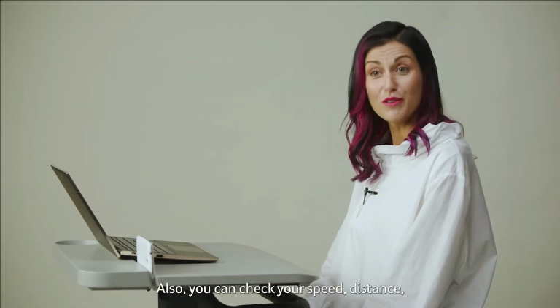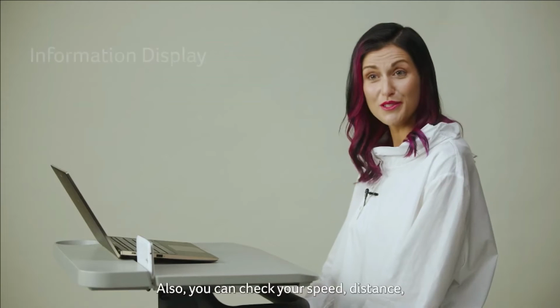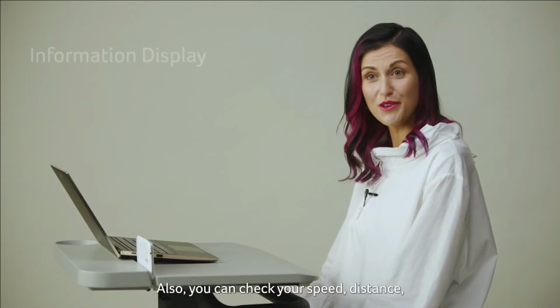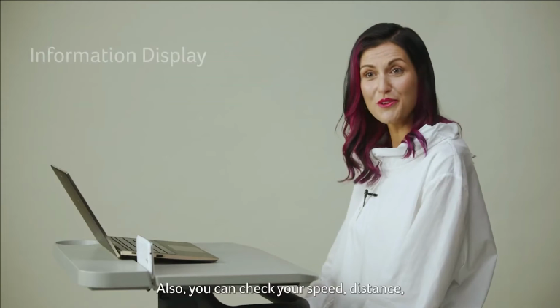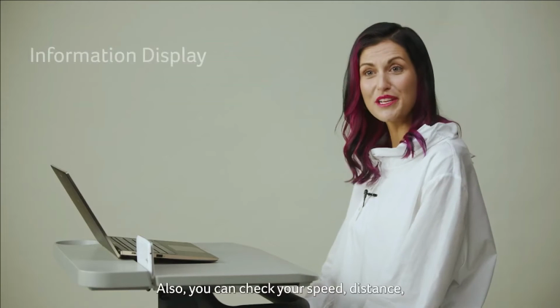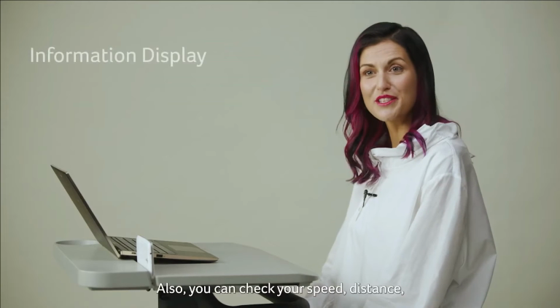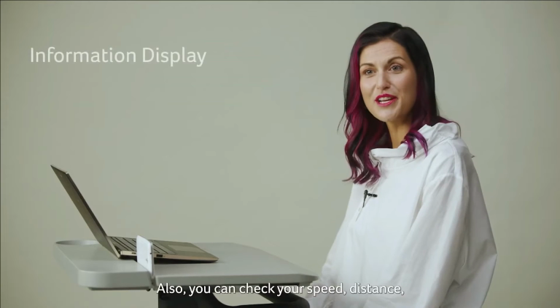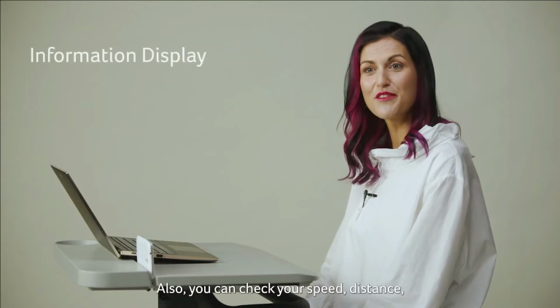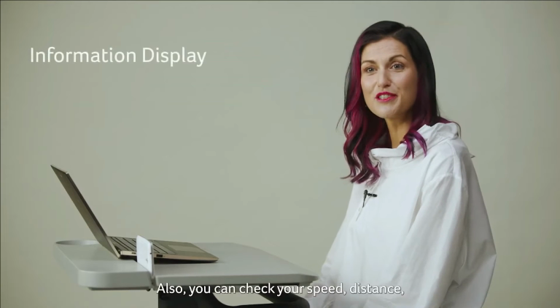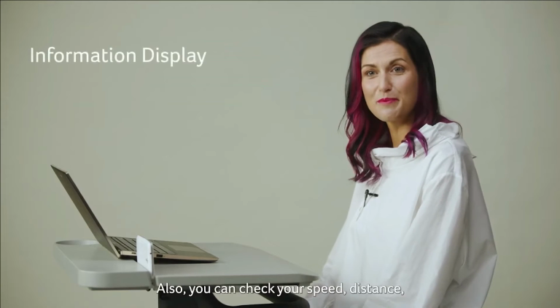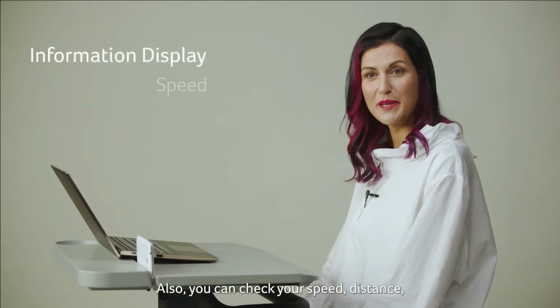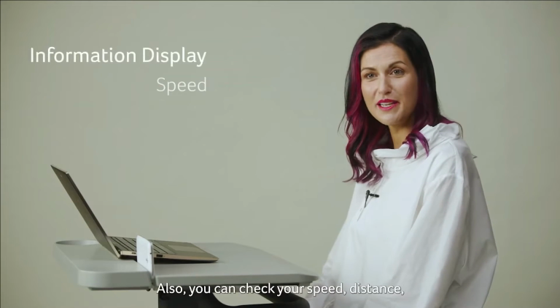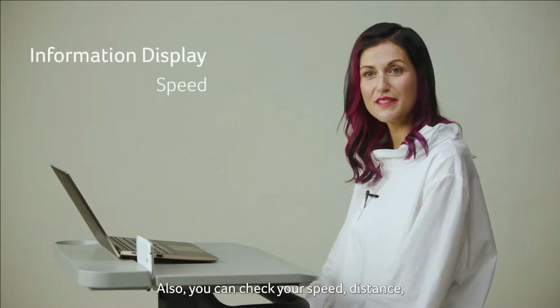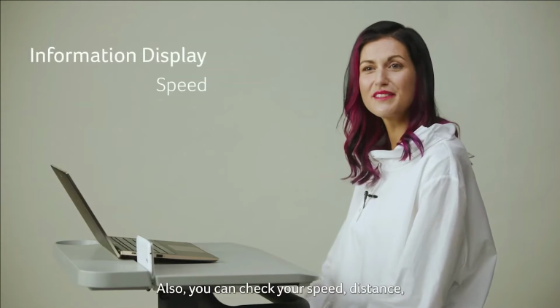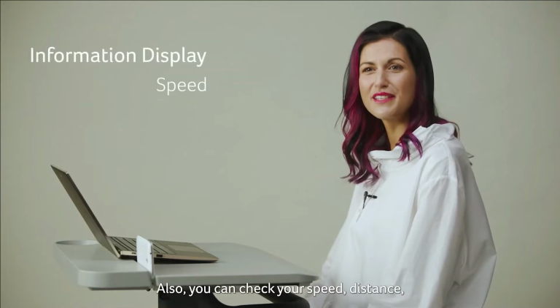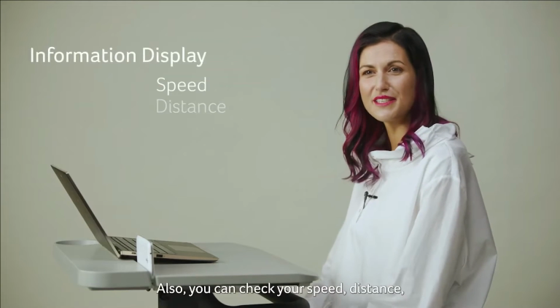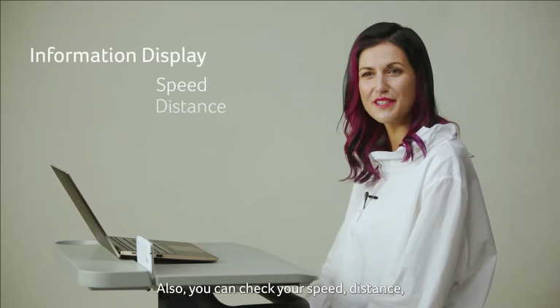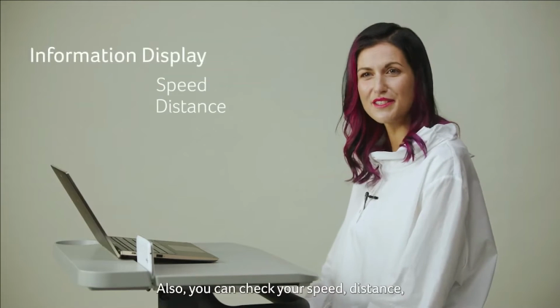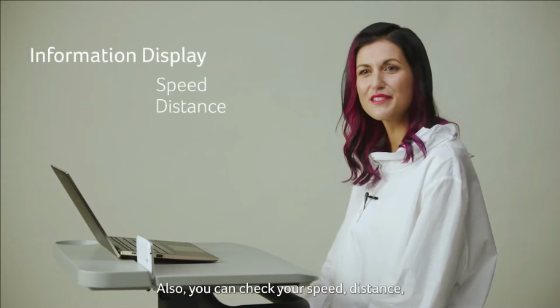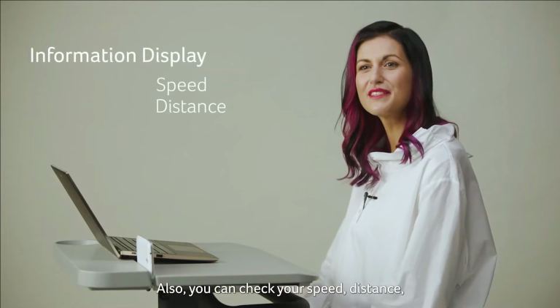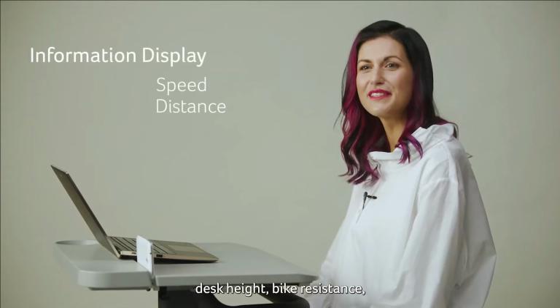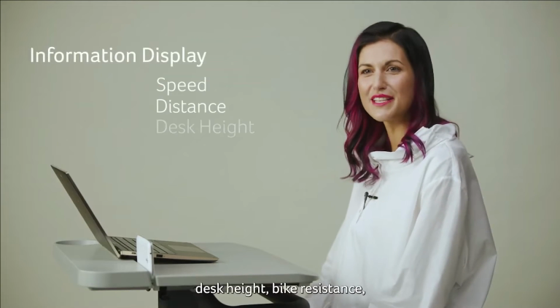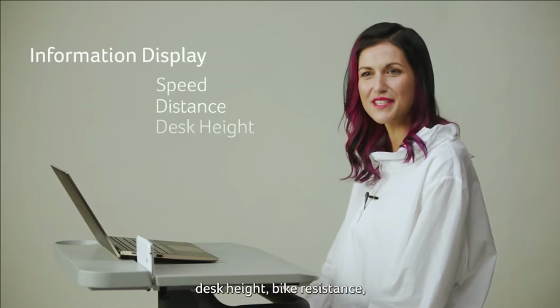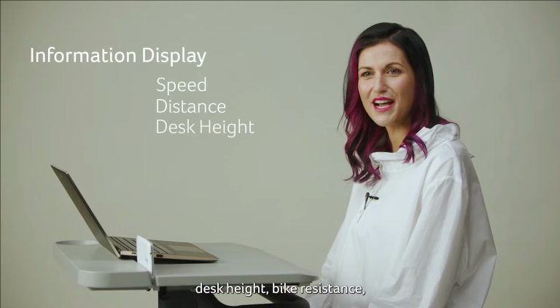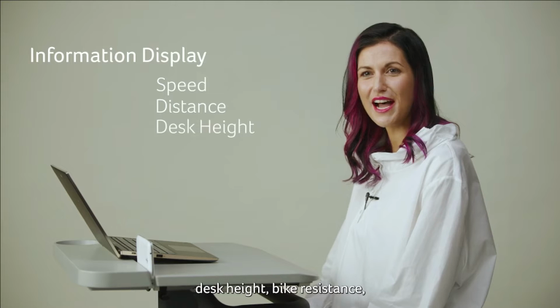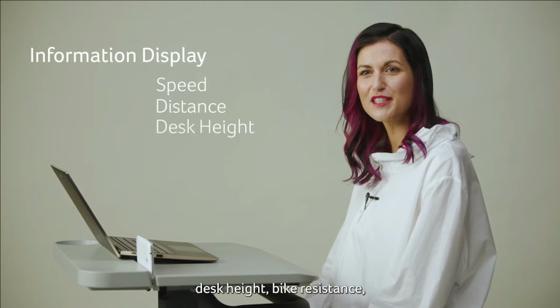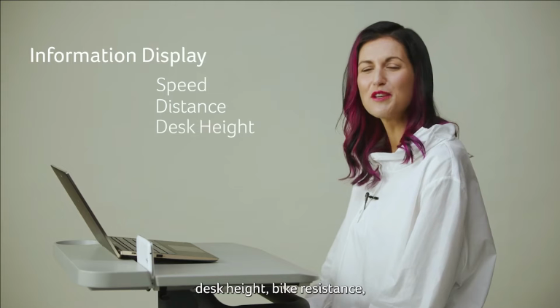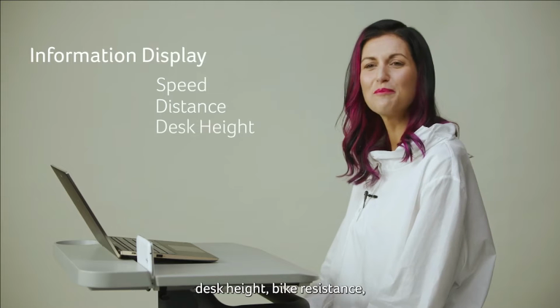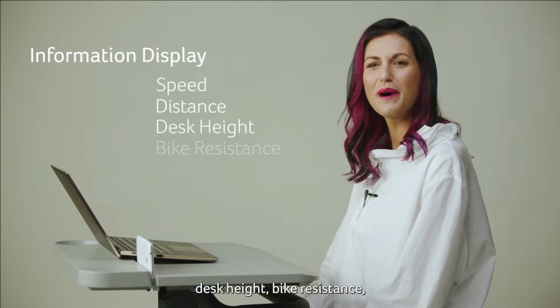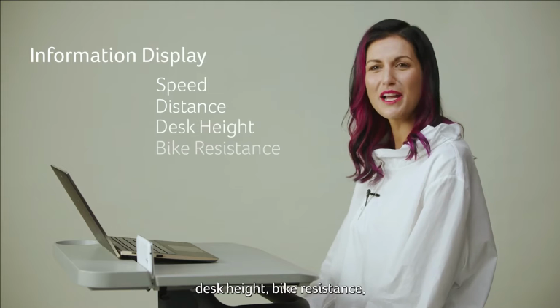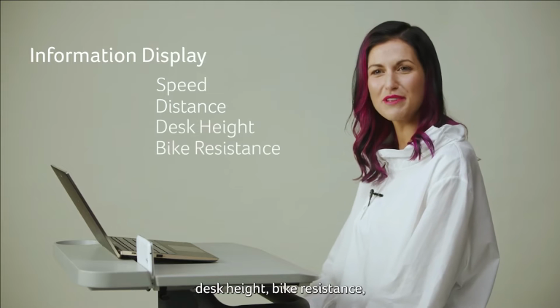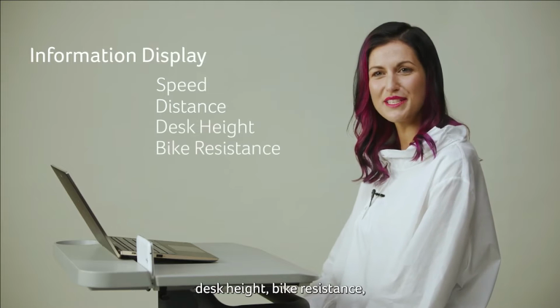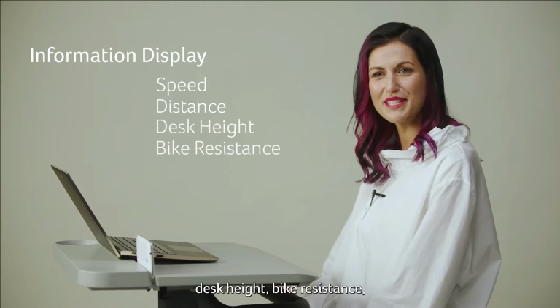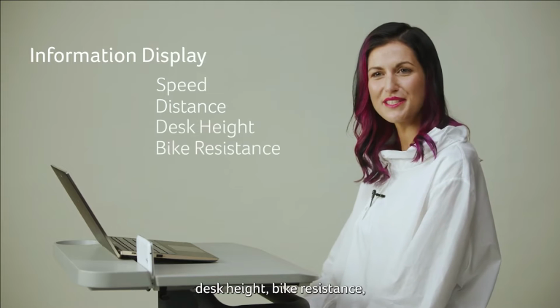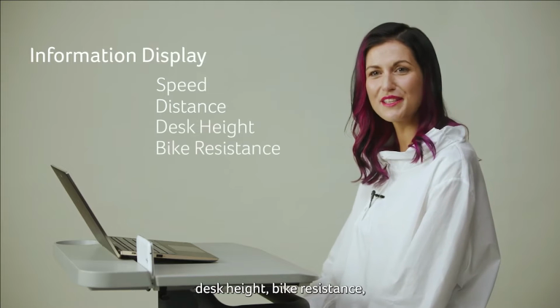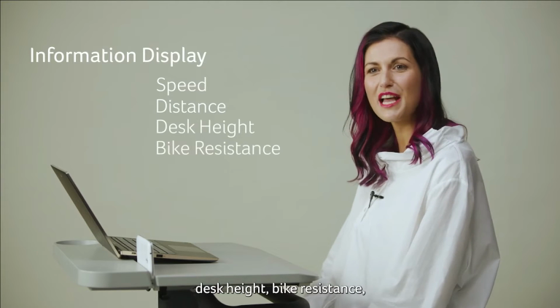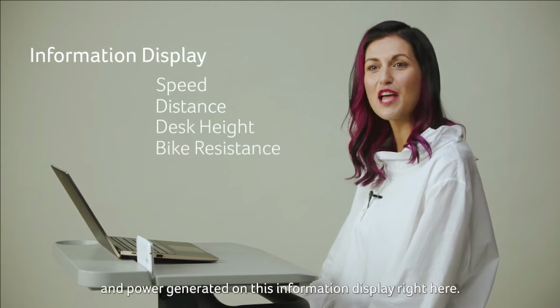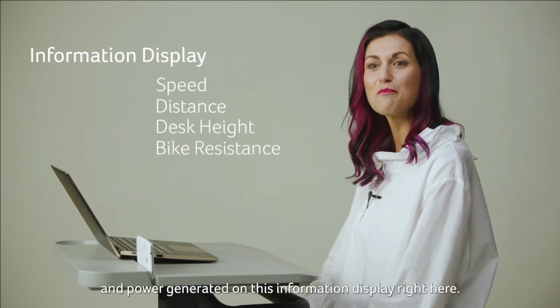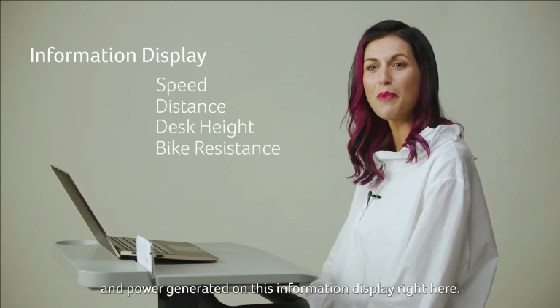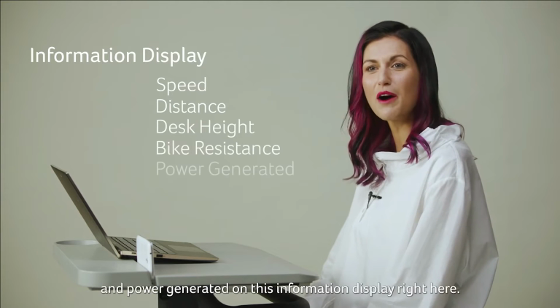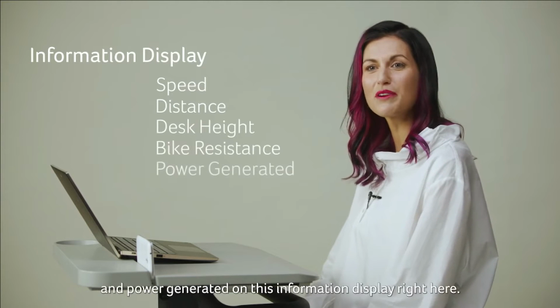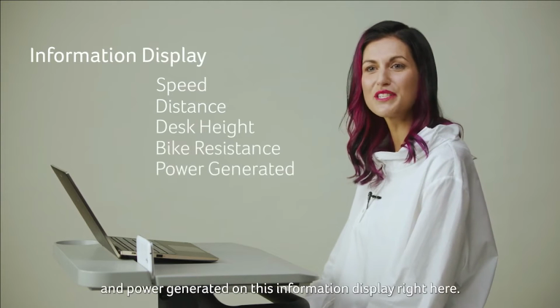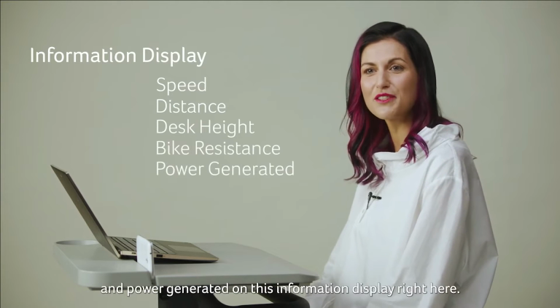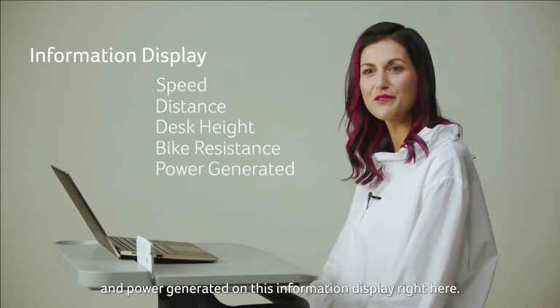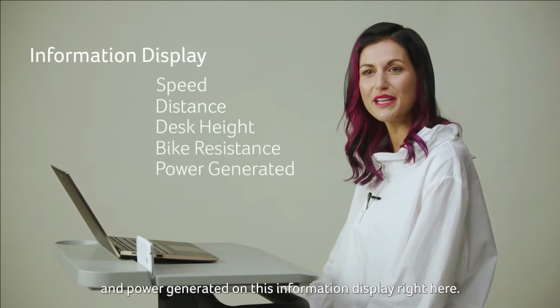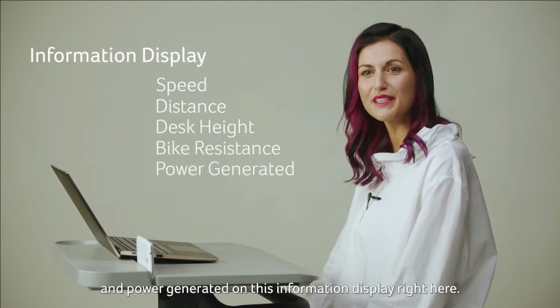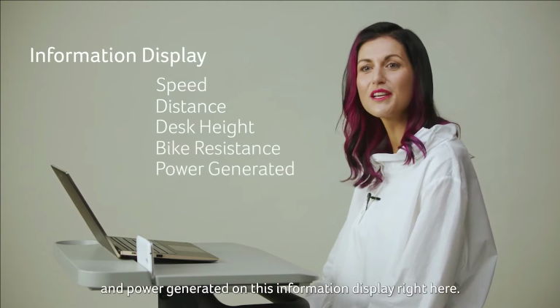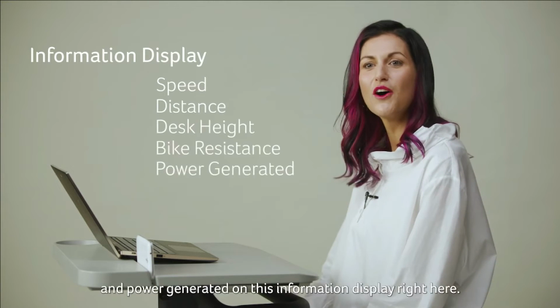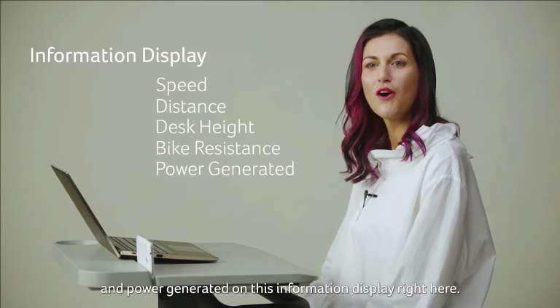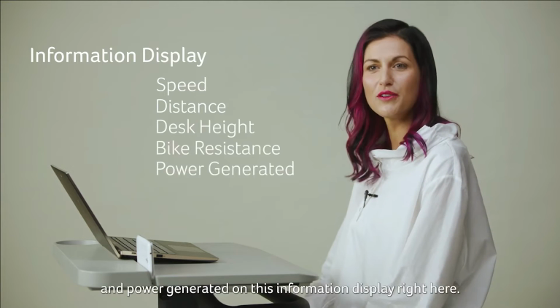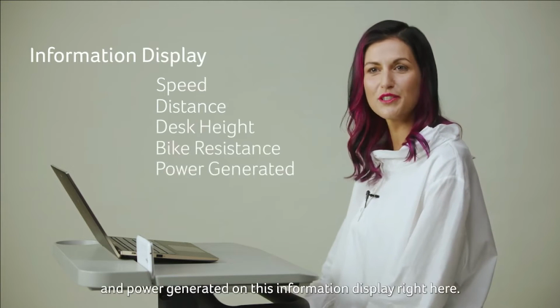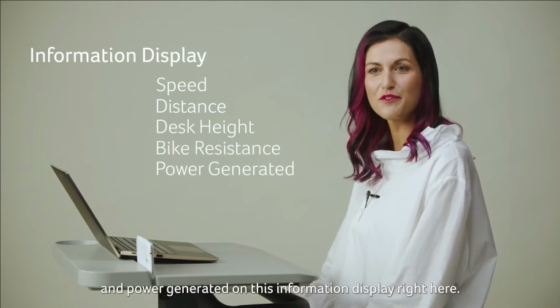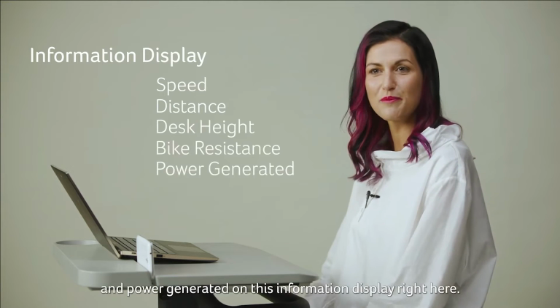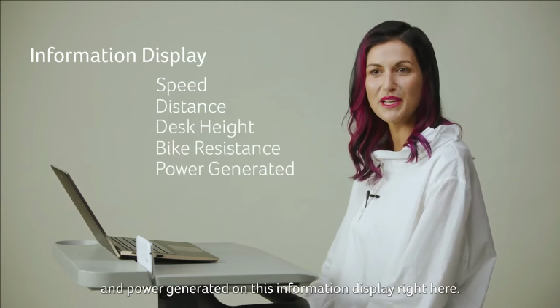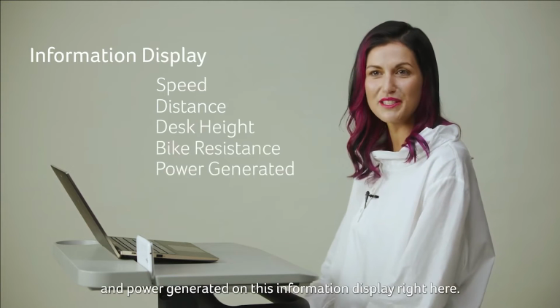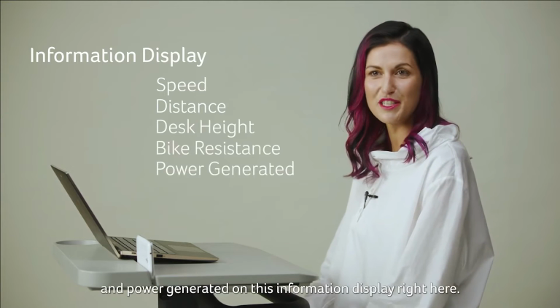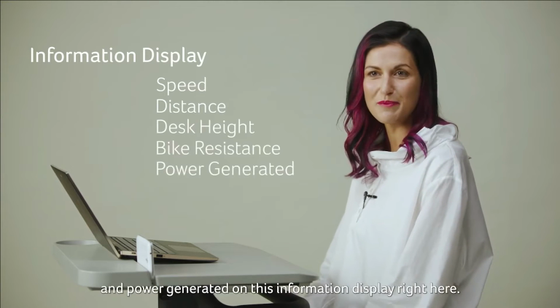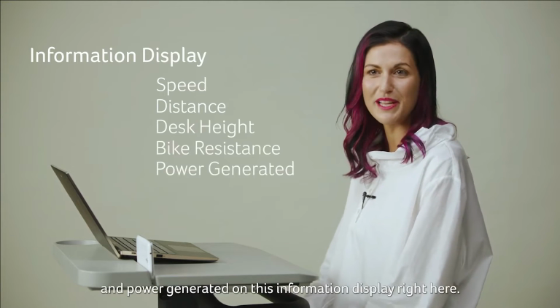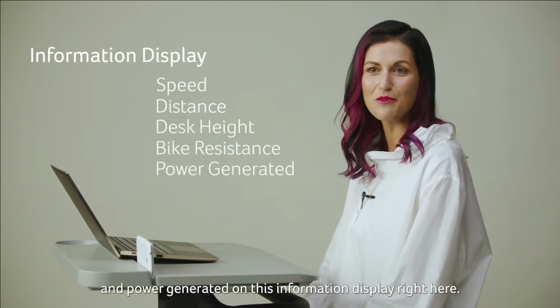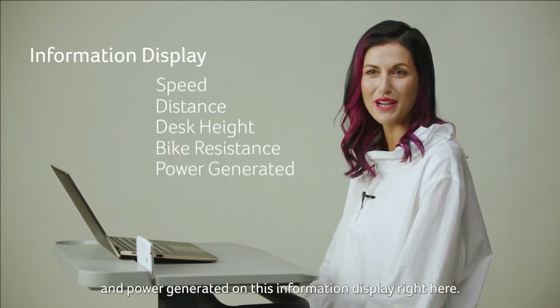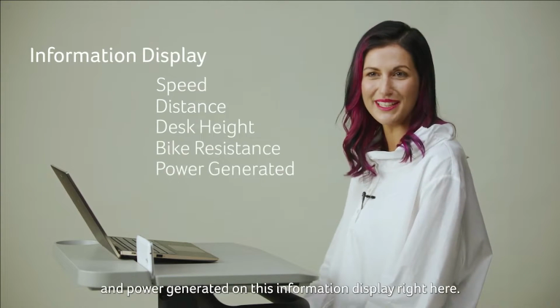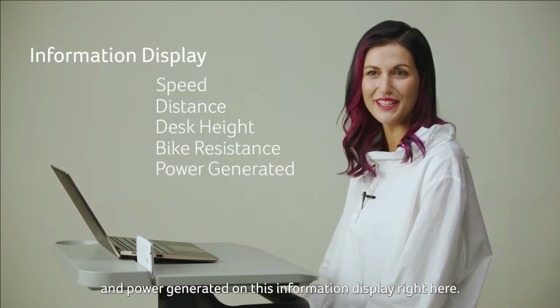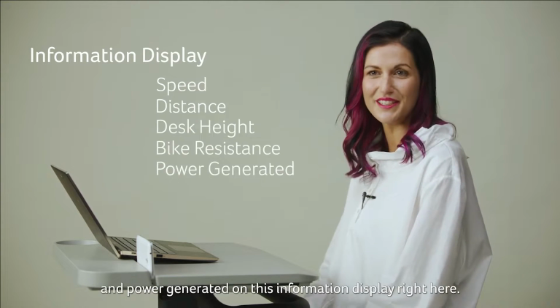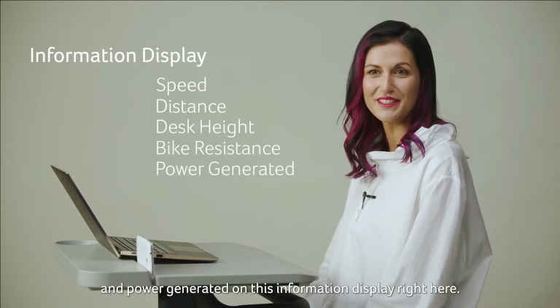You can check your speed, distance, desk height, bike resistance, and power generated on the information display right here.